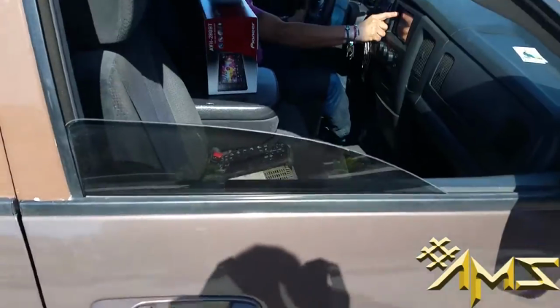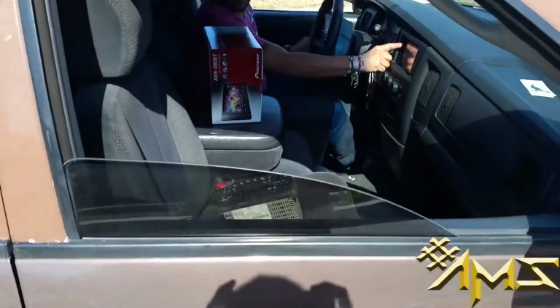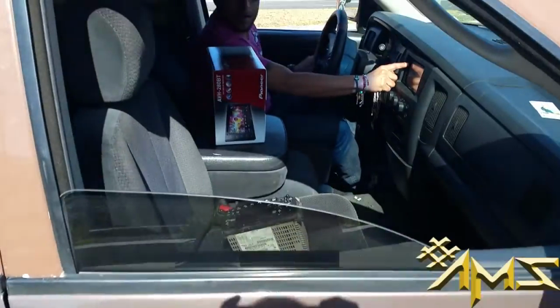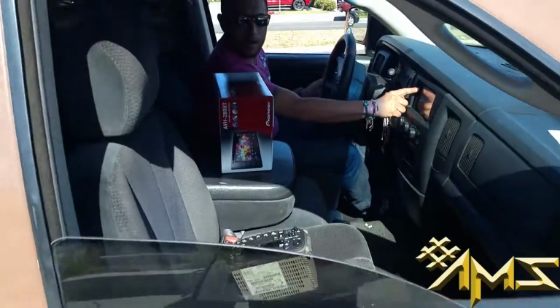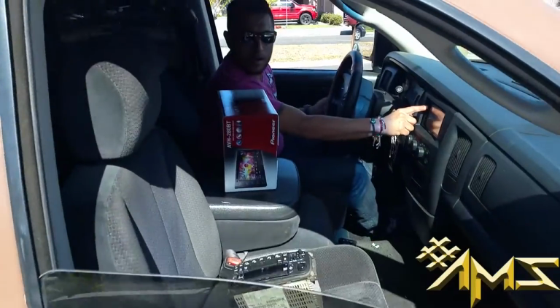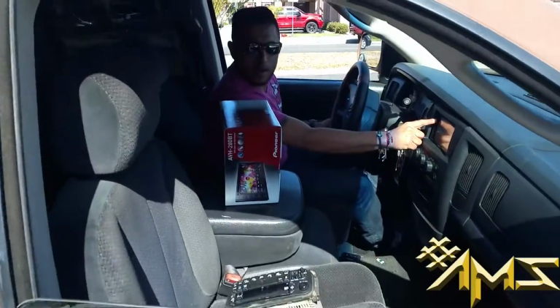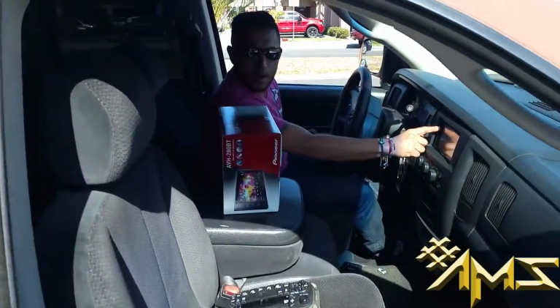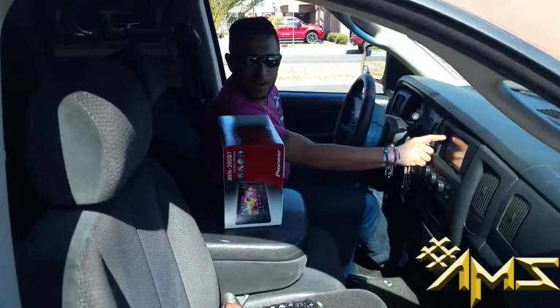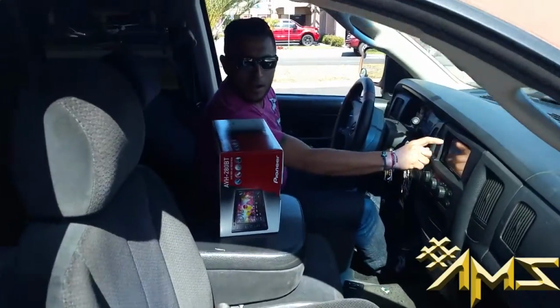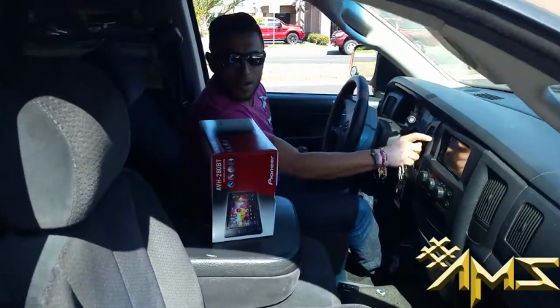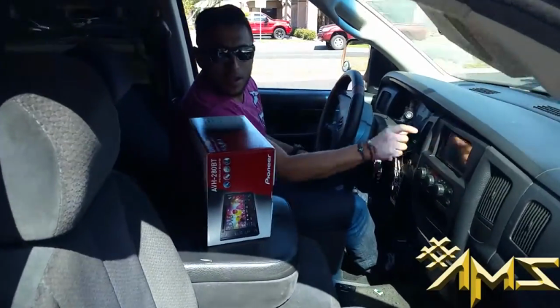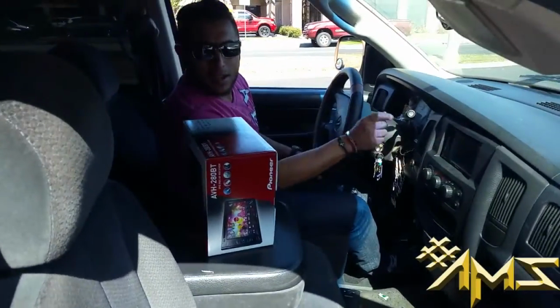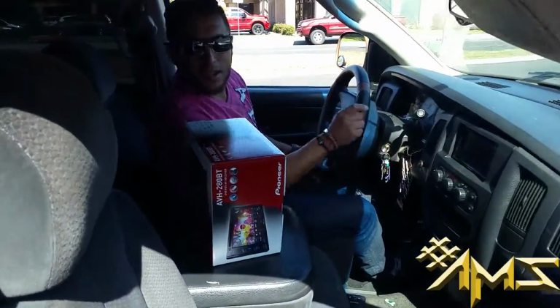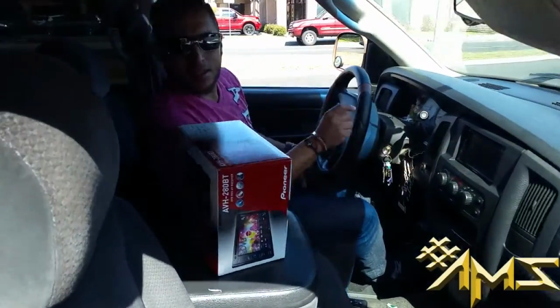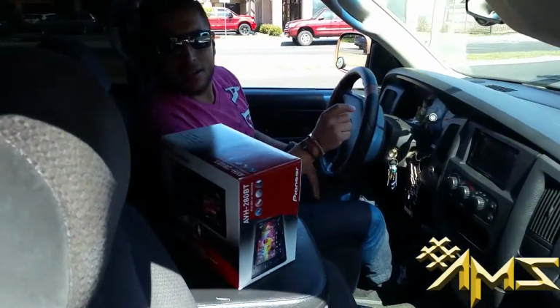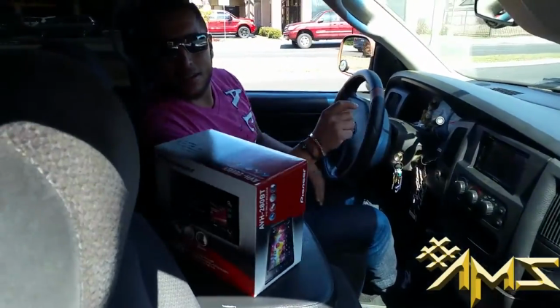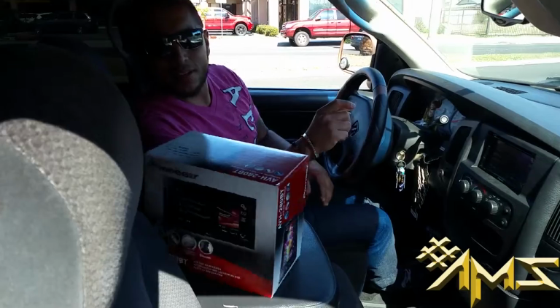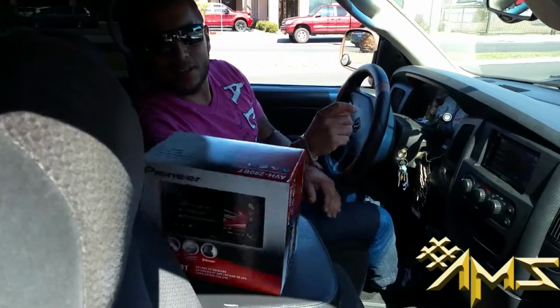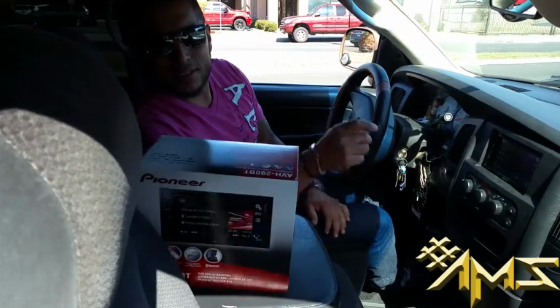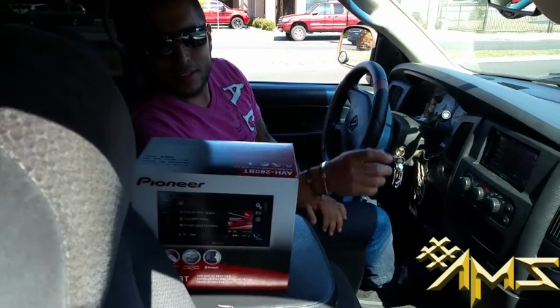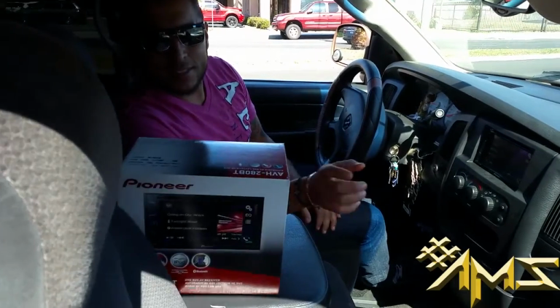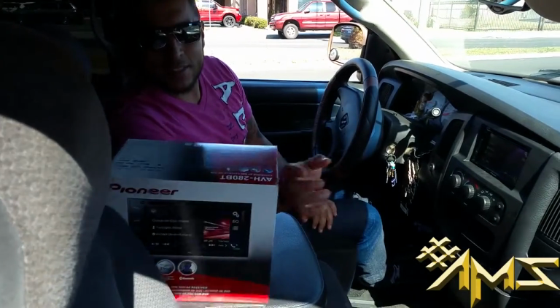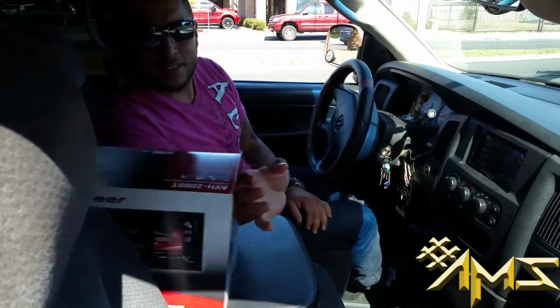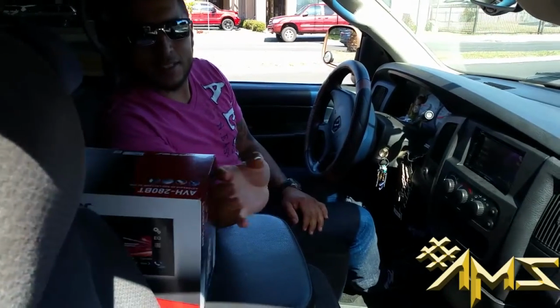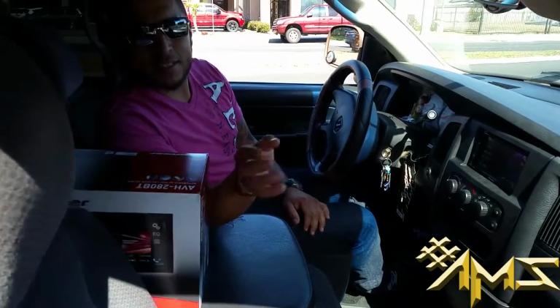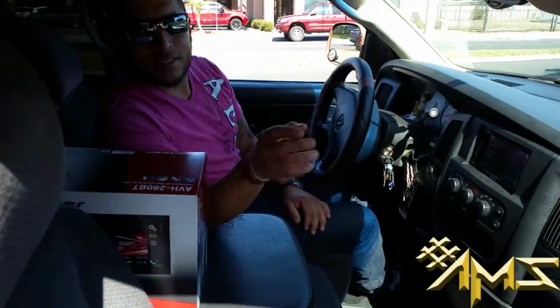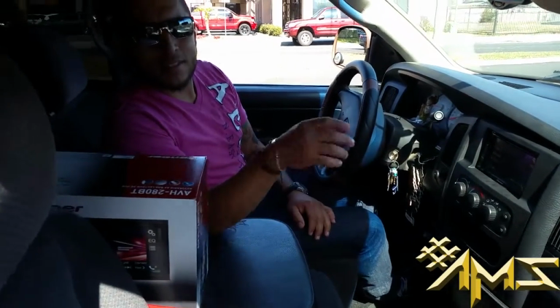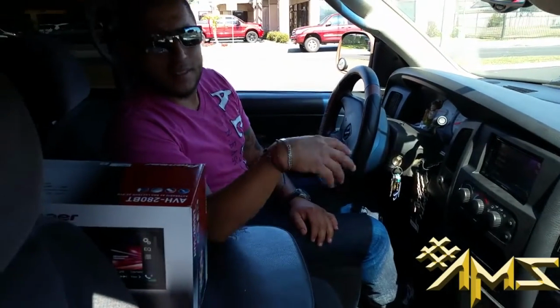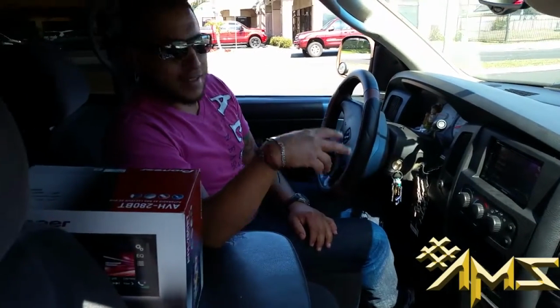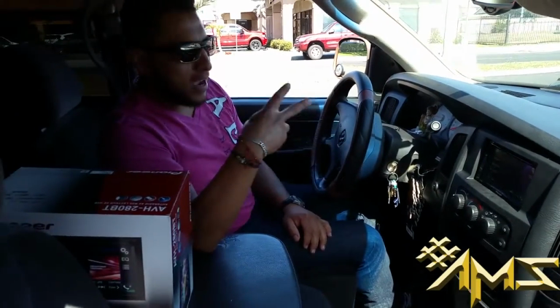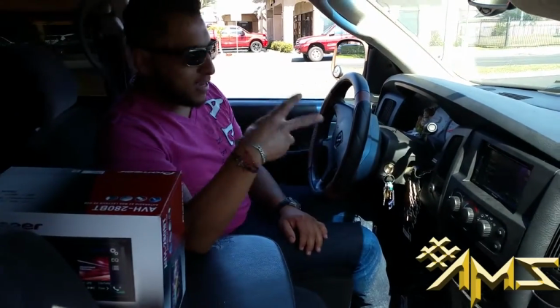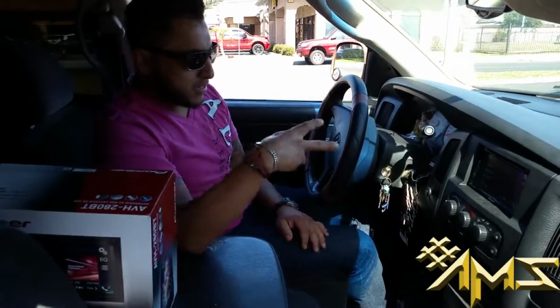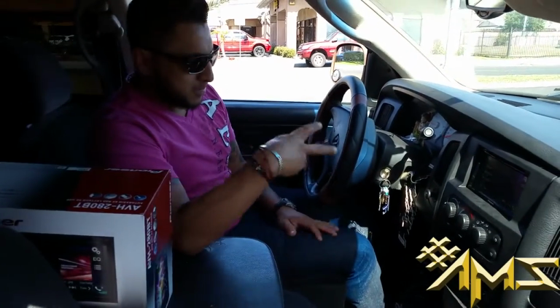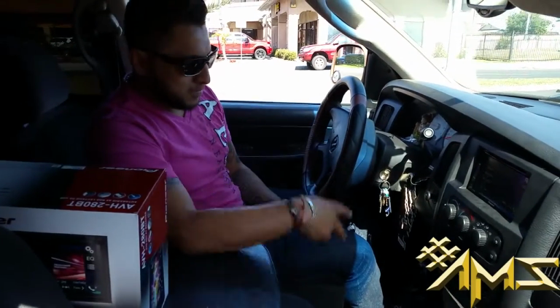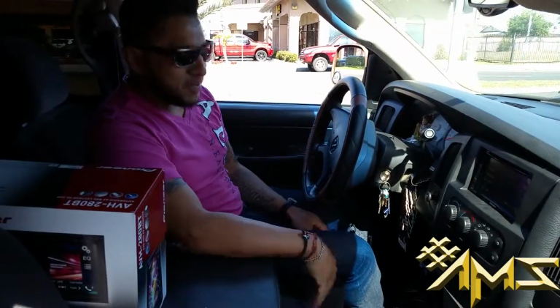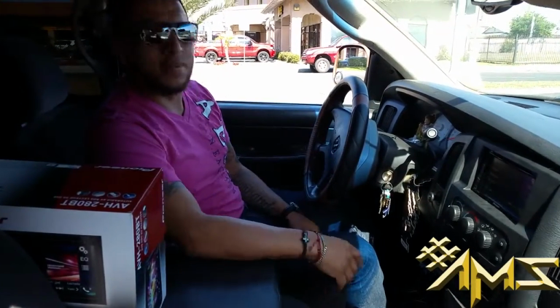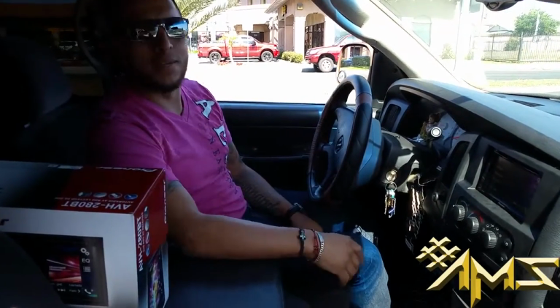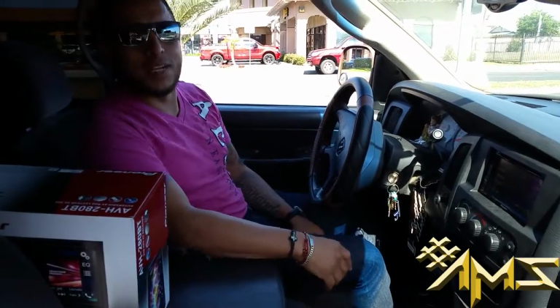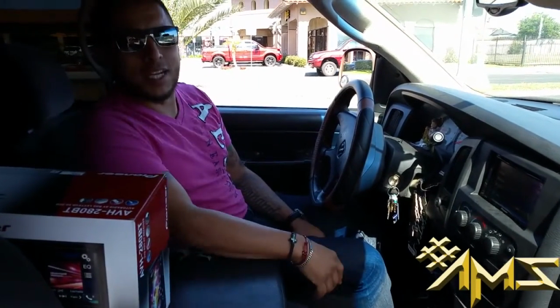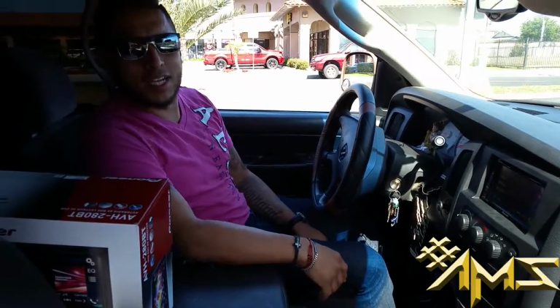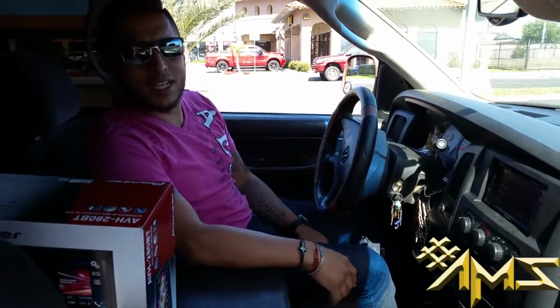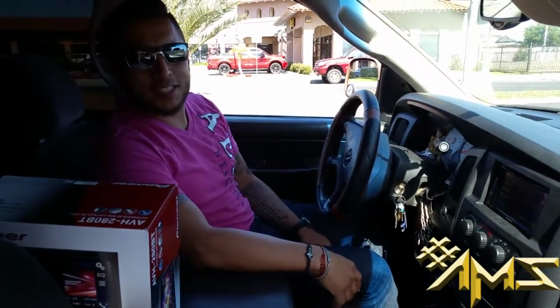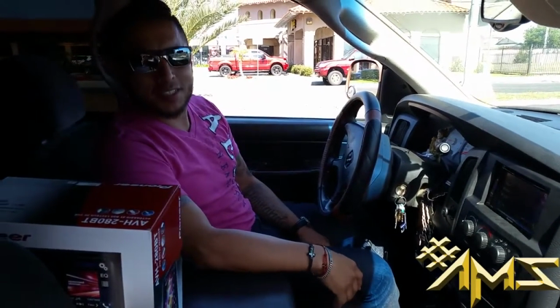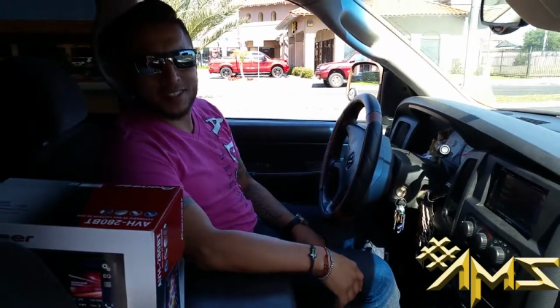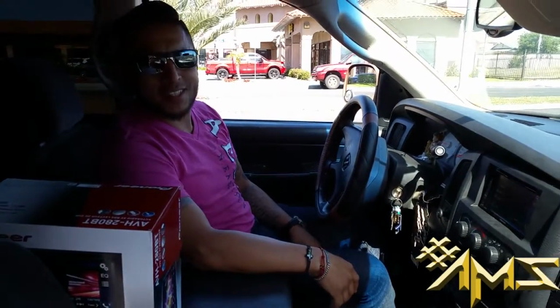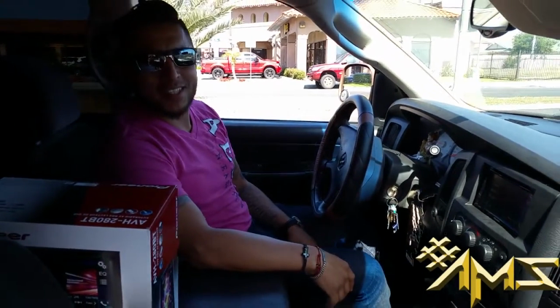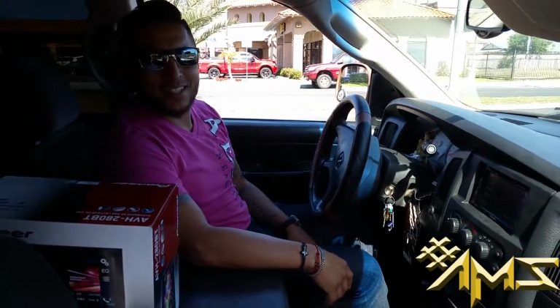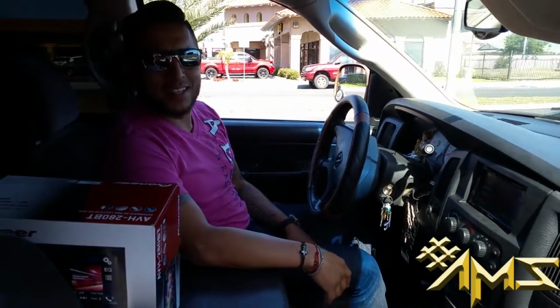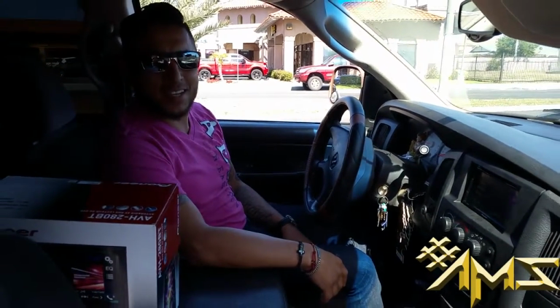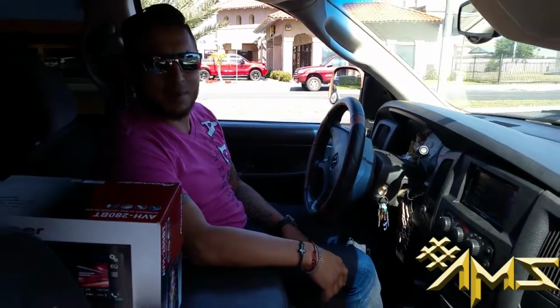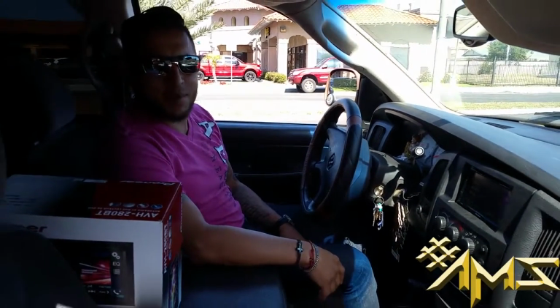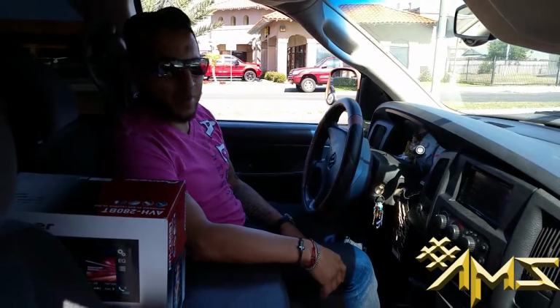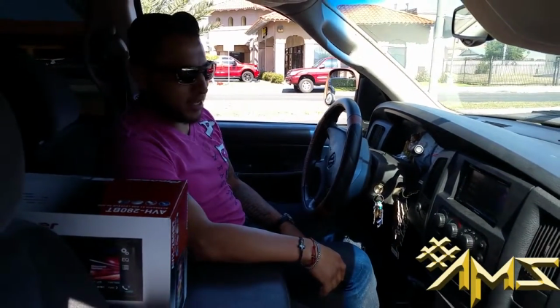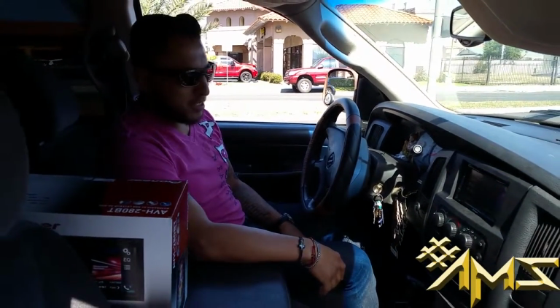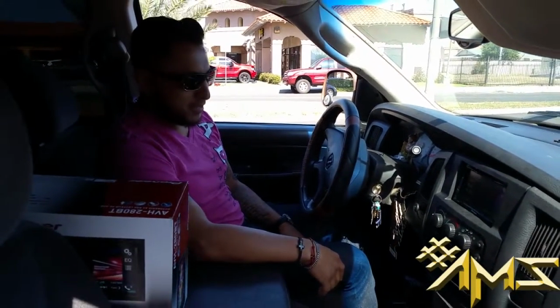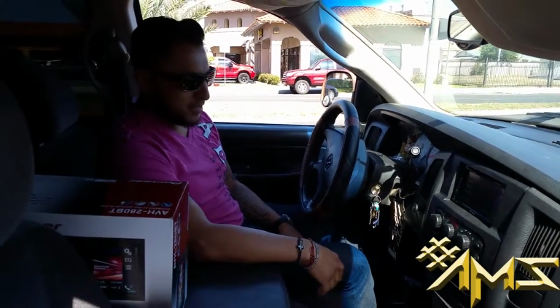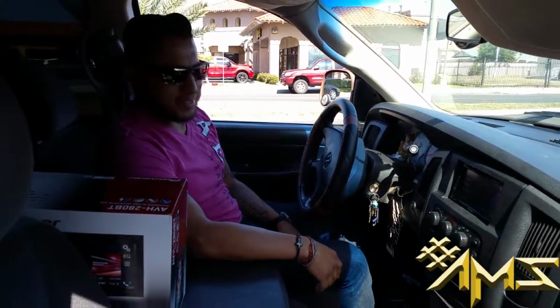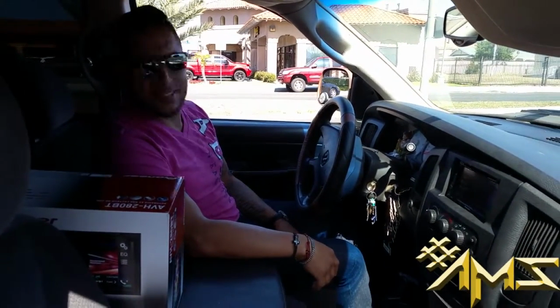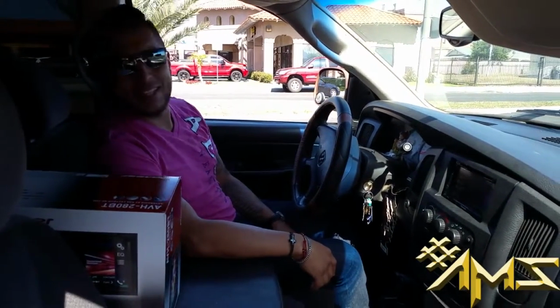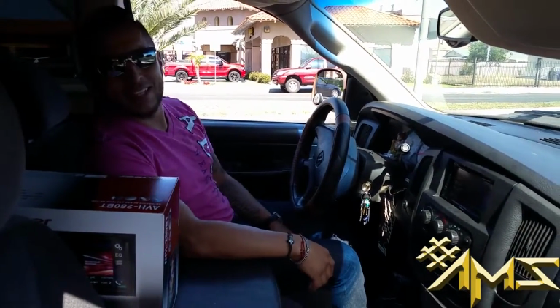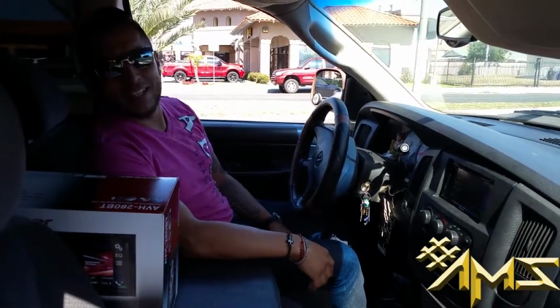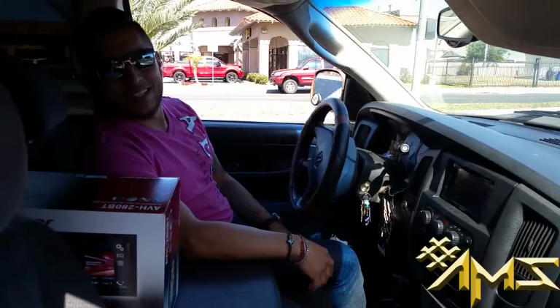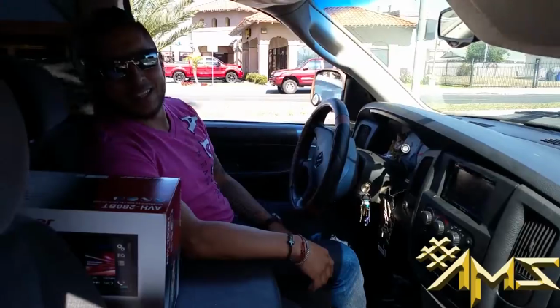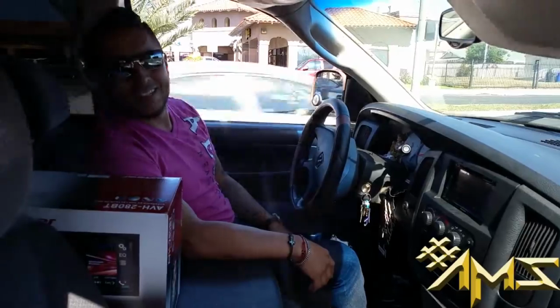Another happy customer from Audio Motorsports. Really good, thank you very much. No problem, man.